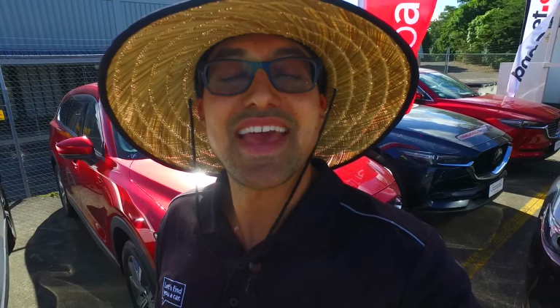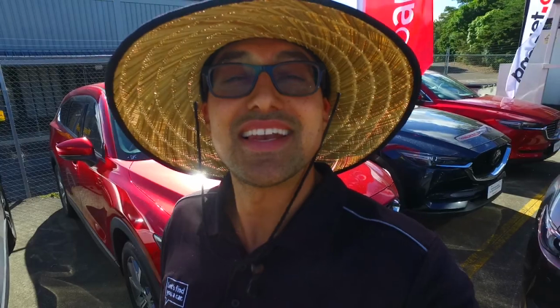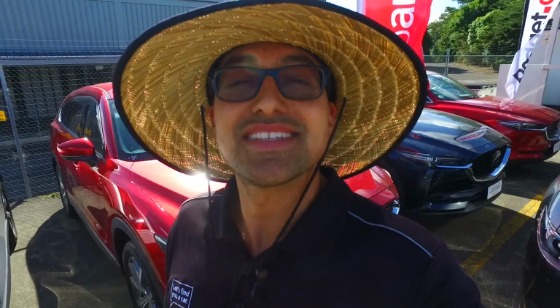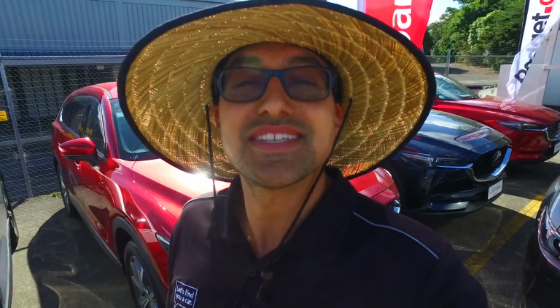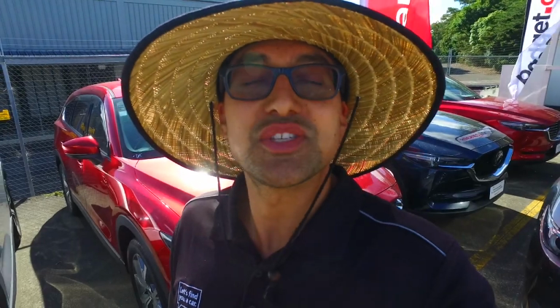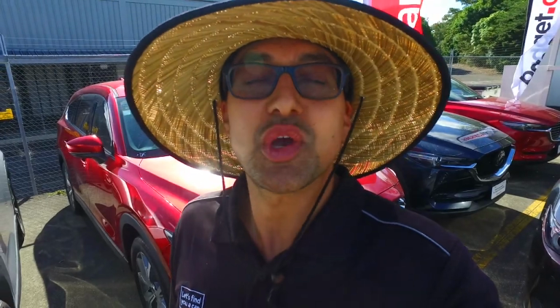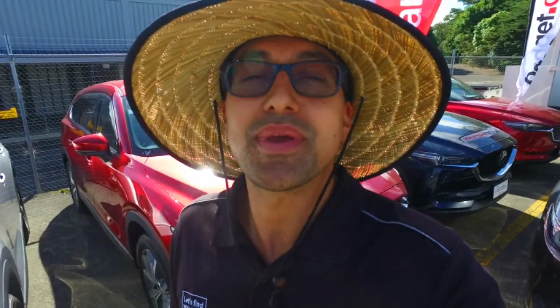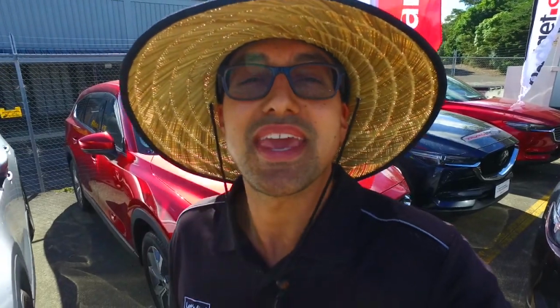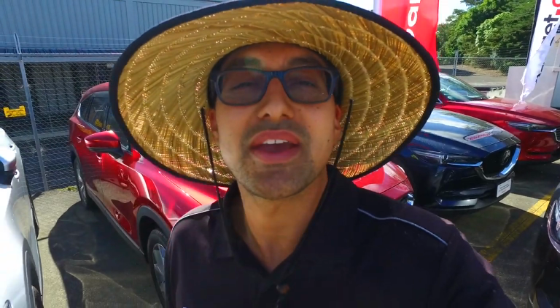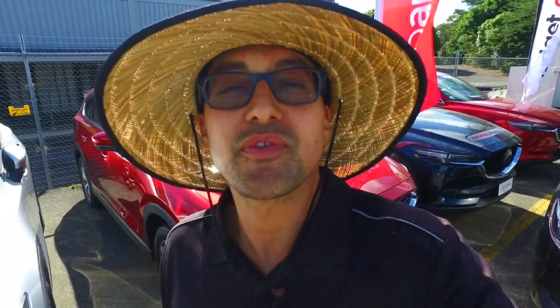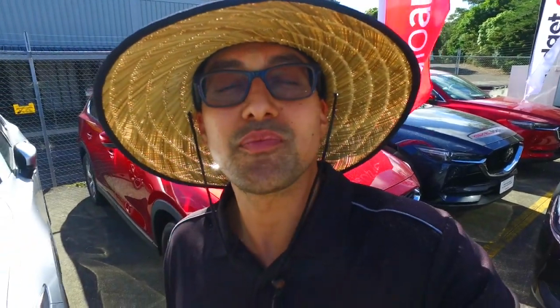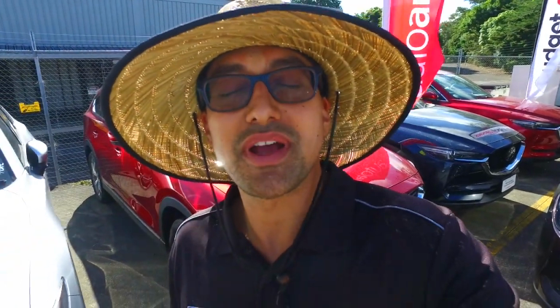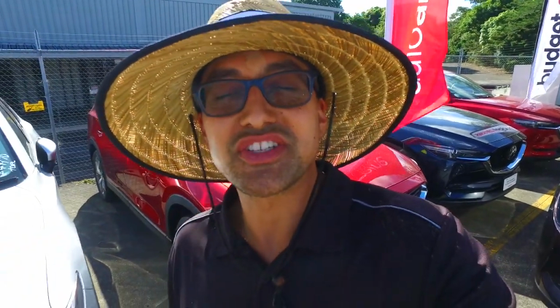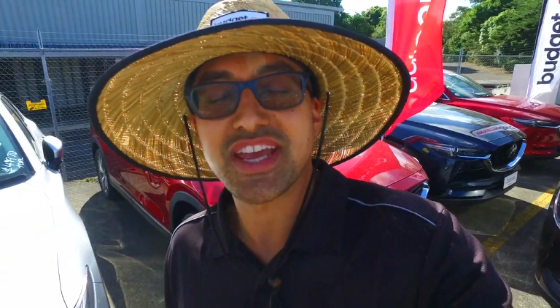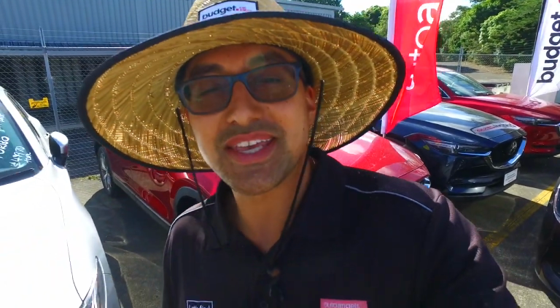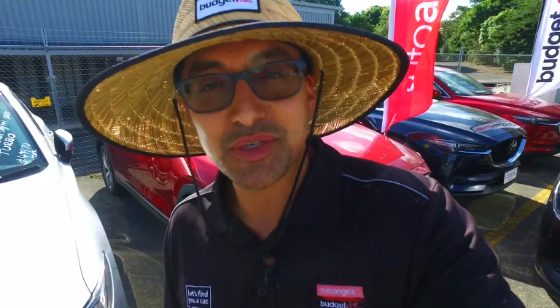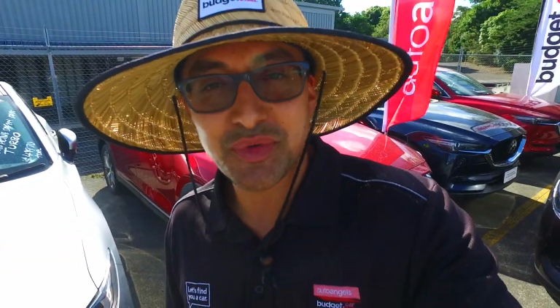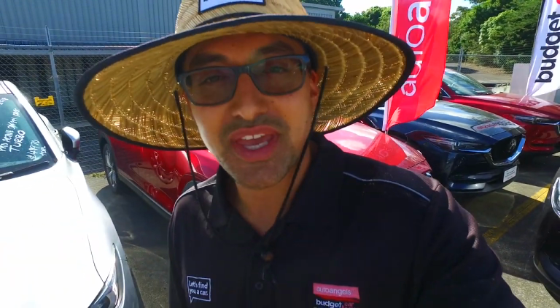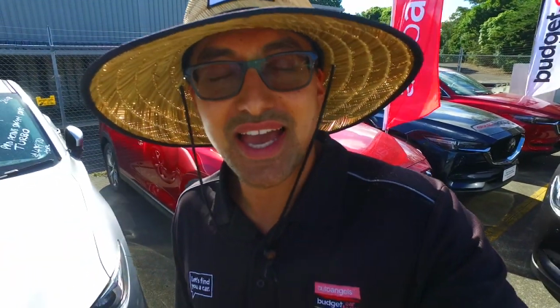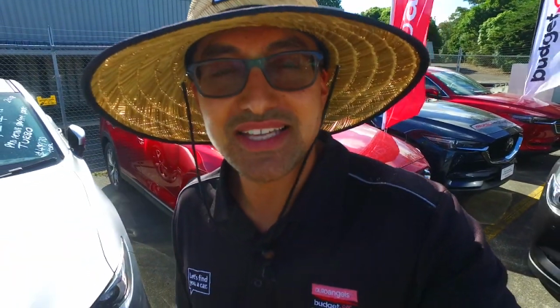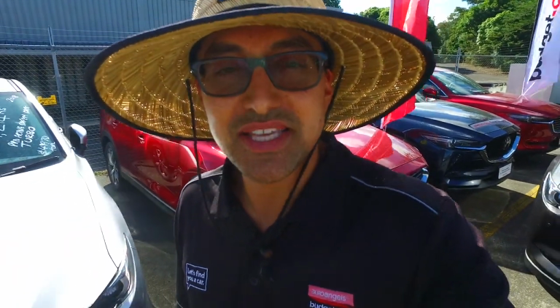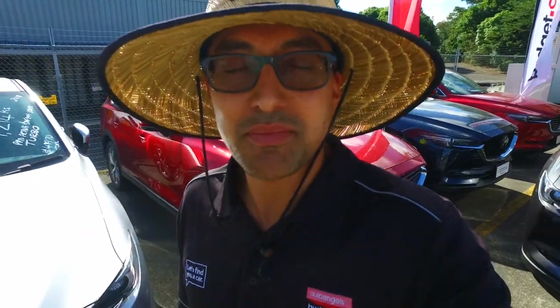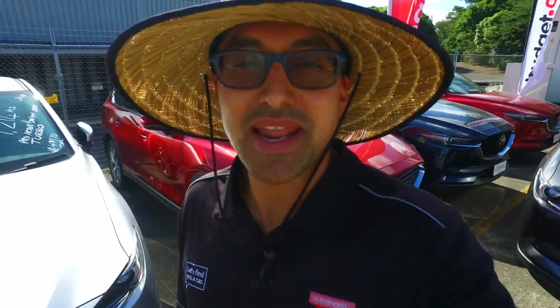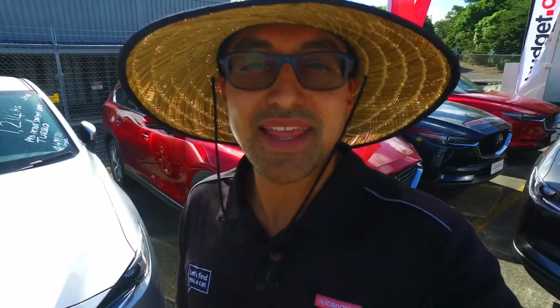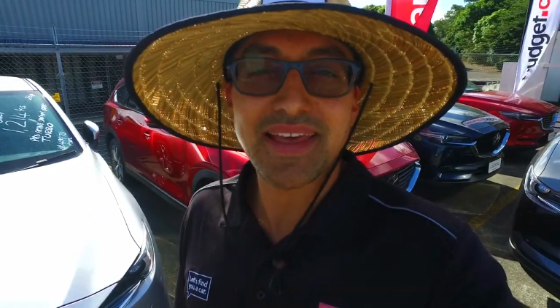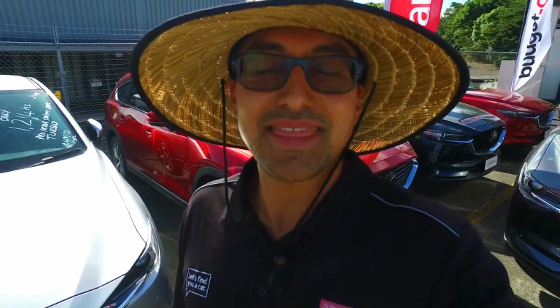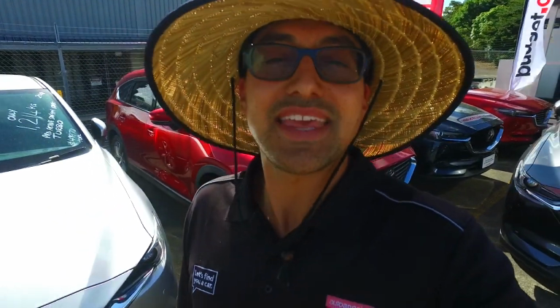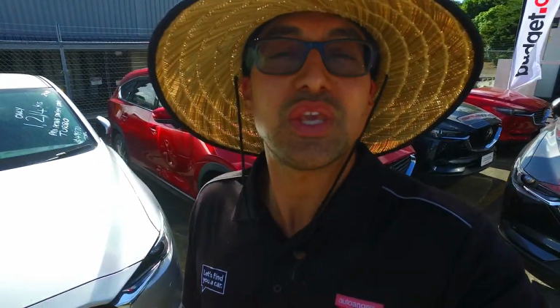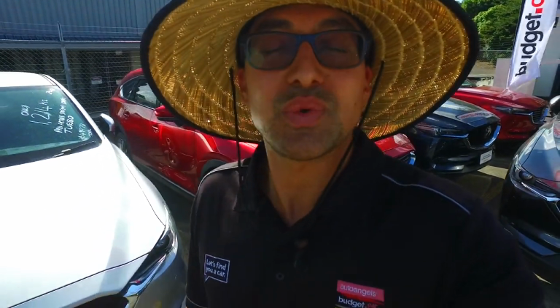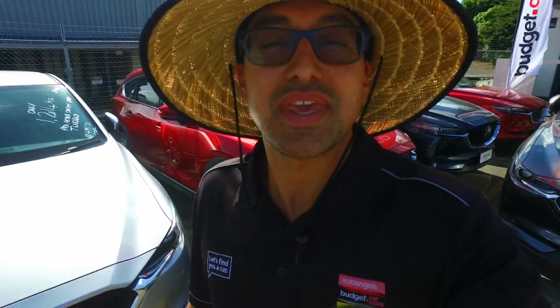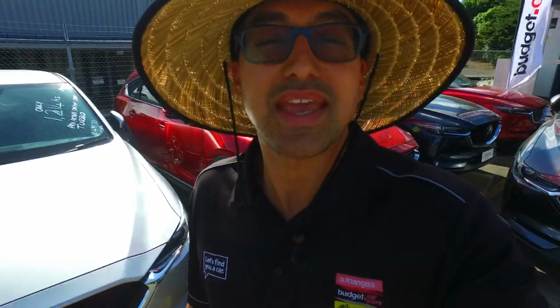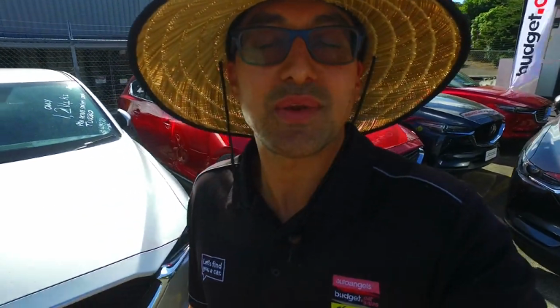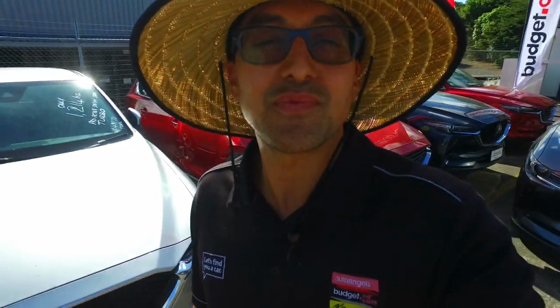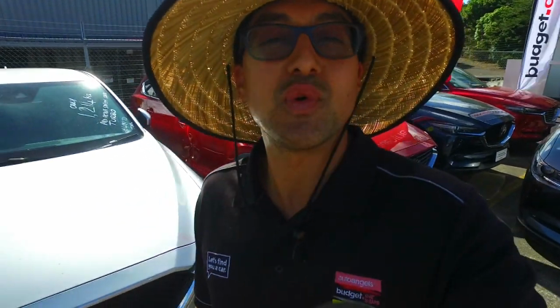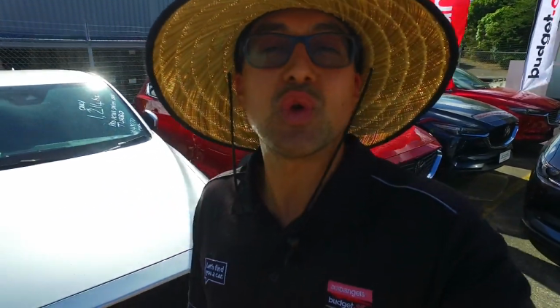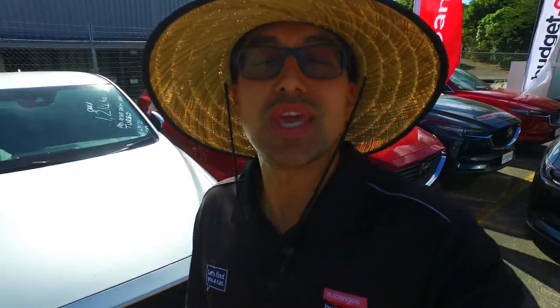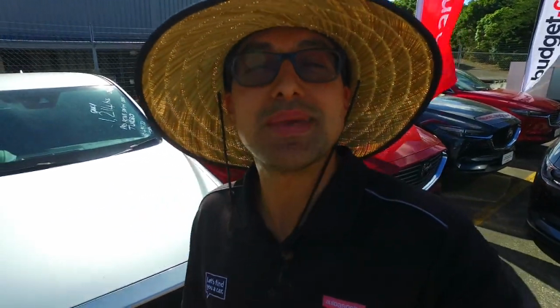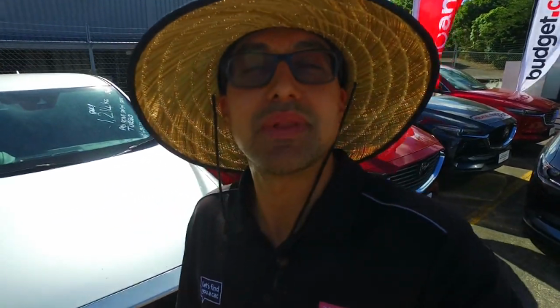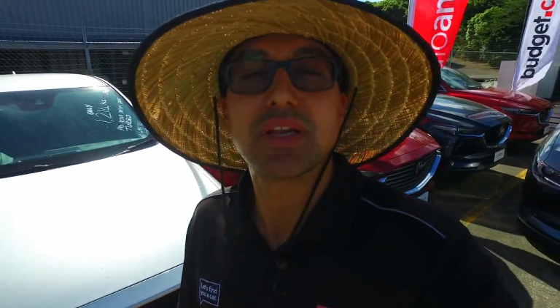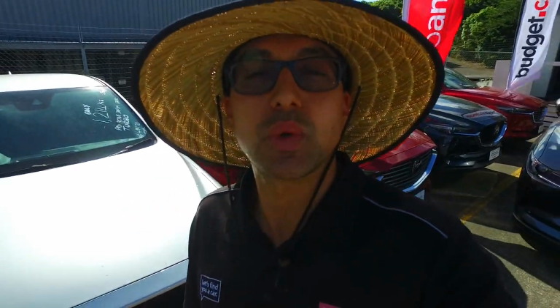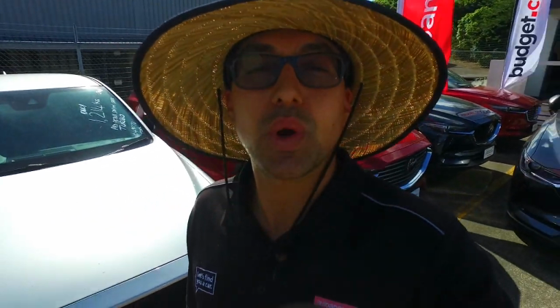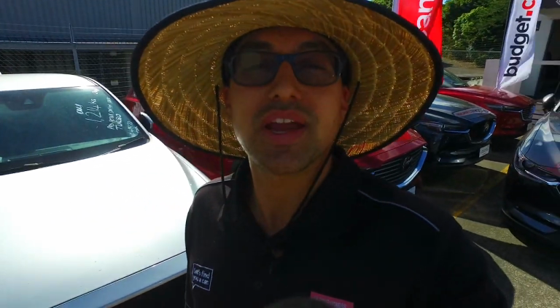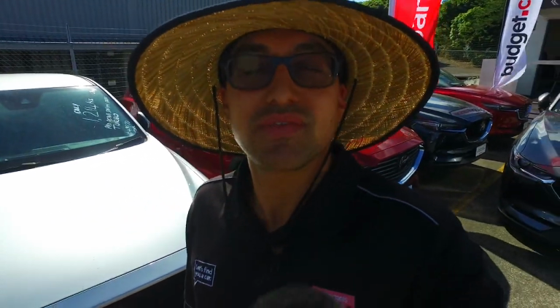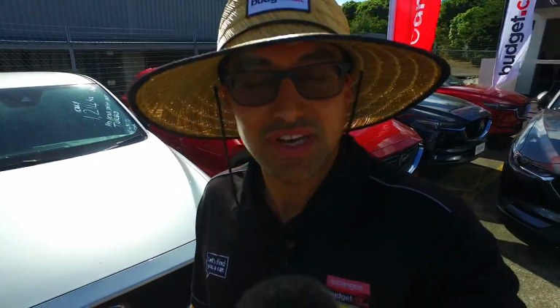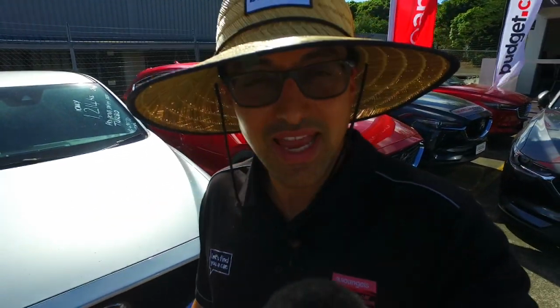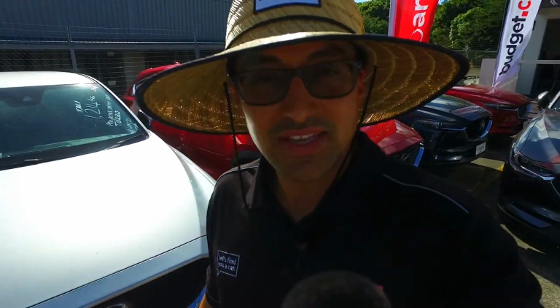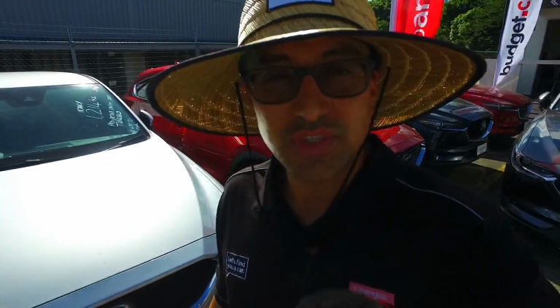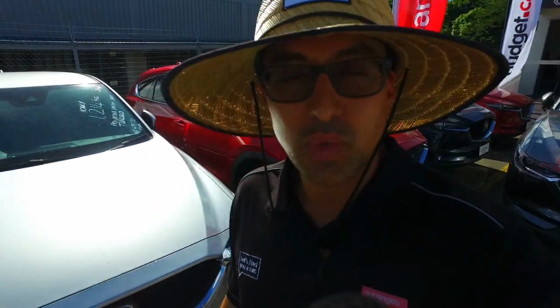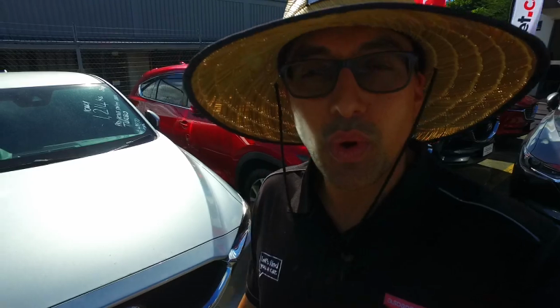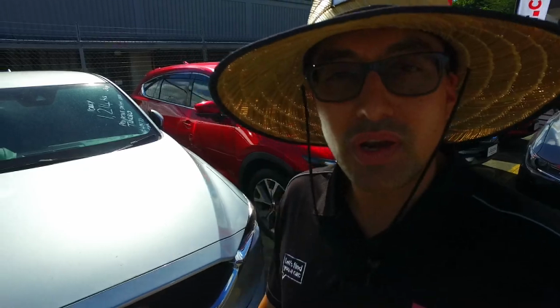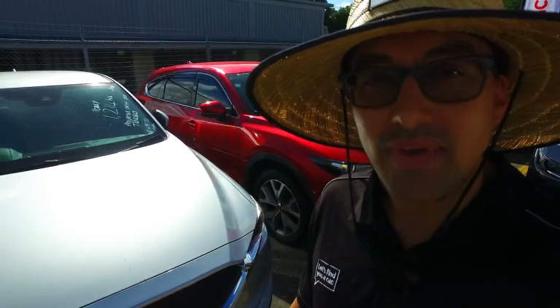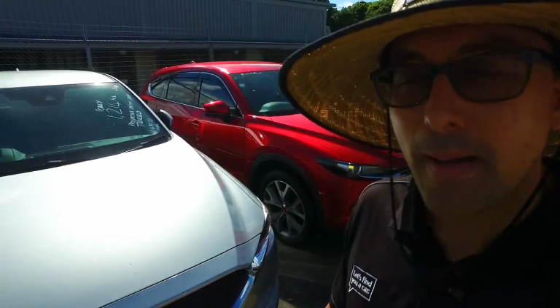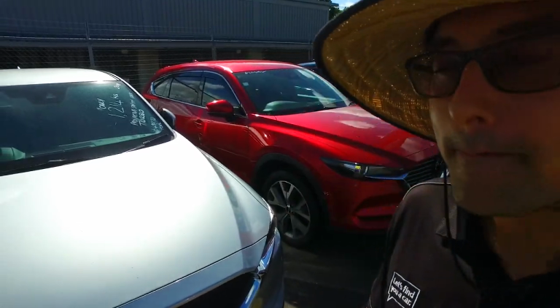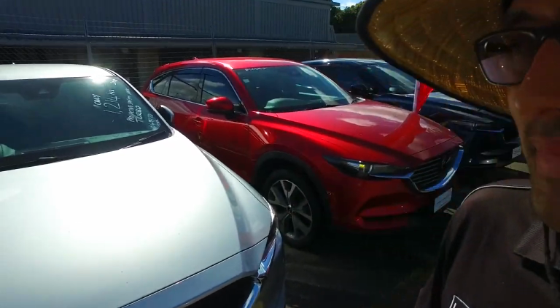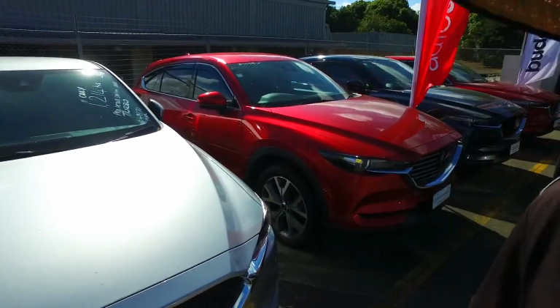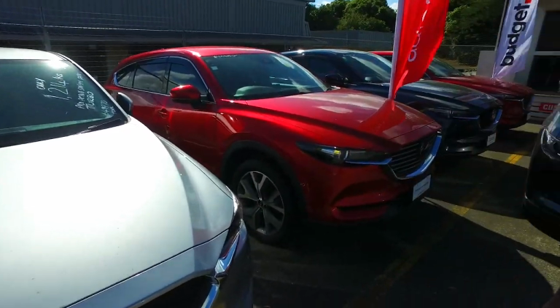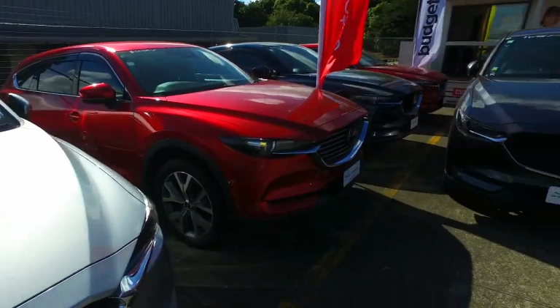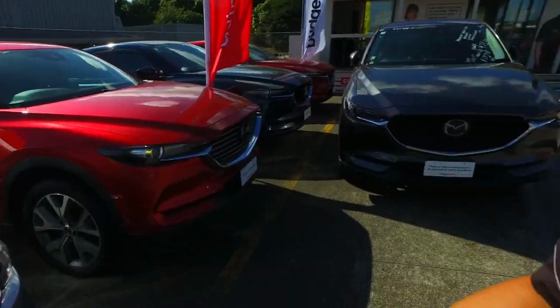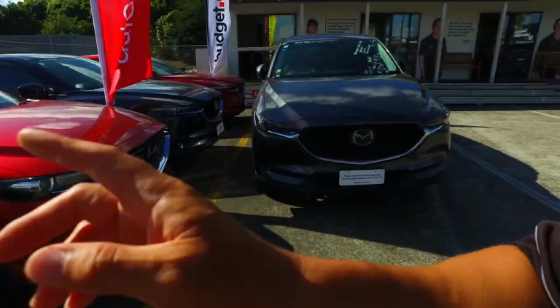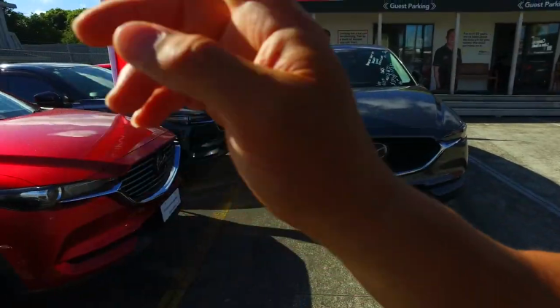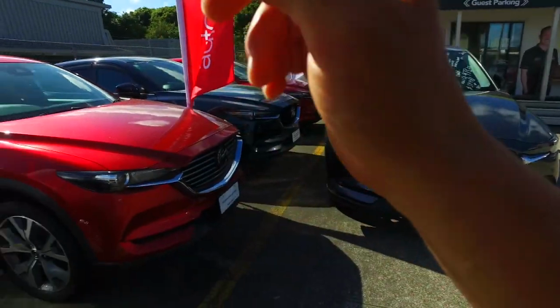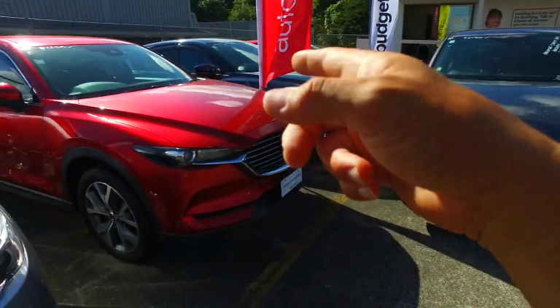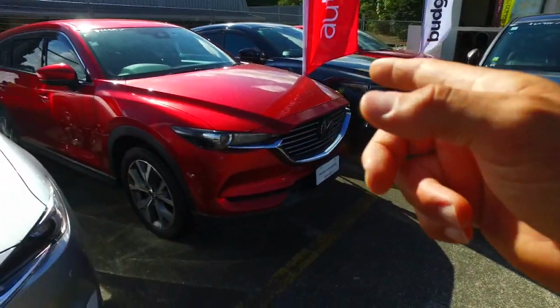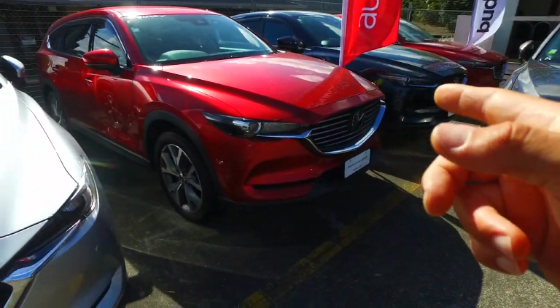Alison, Tommy here from Budget and Kilburn Cars in Manica. Thank you again for your email inquiry in regards to one of our Mazda CX-8s.